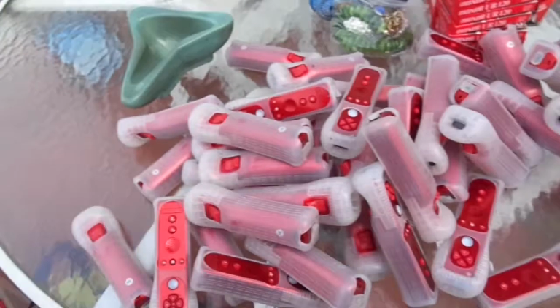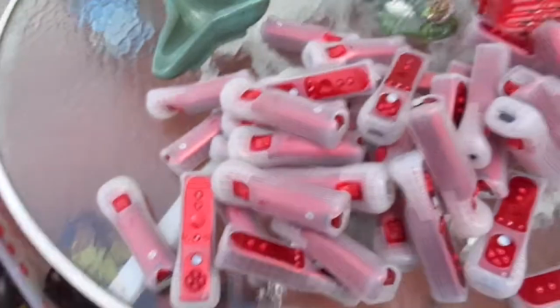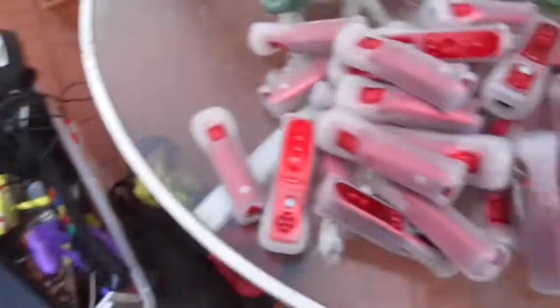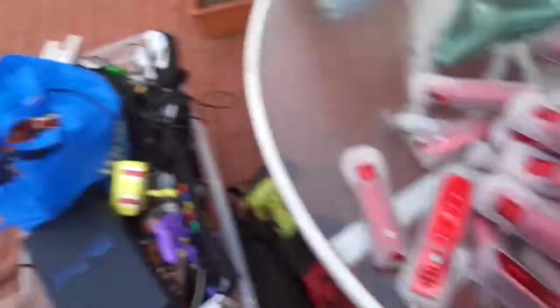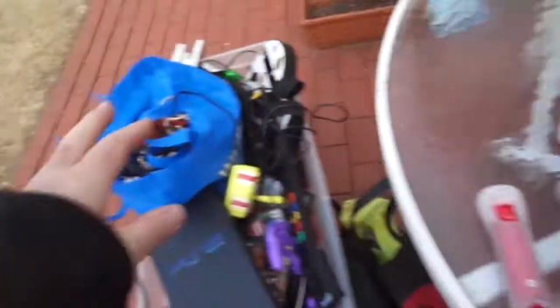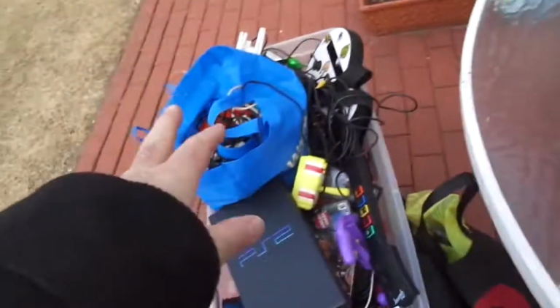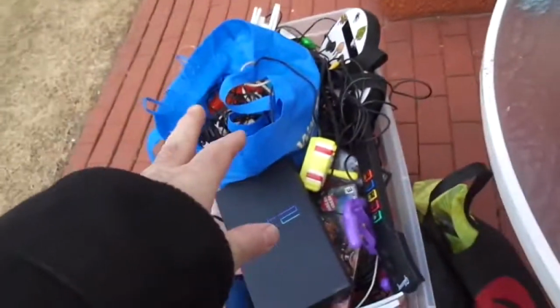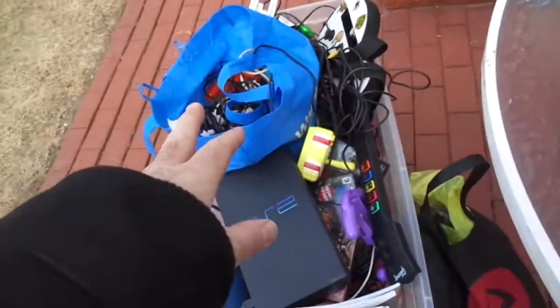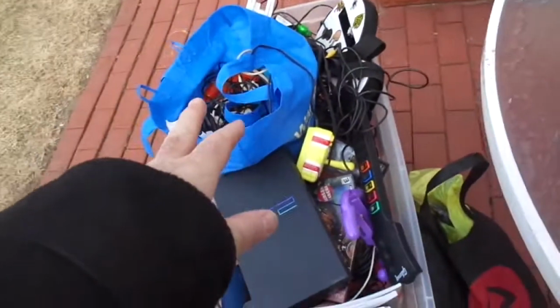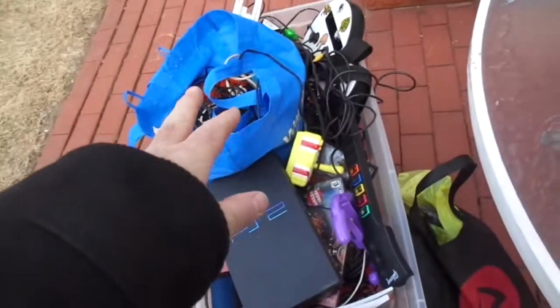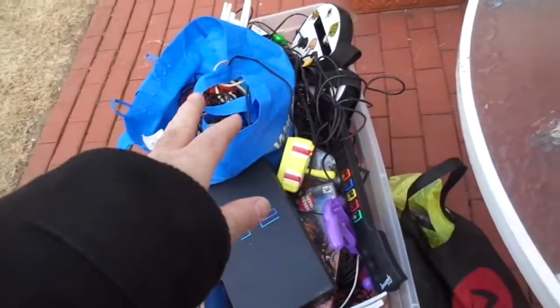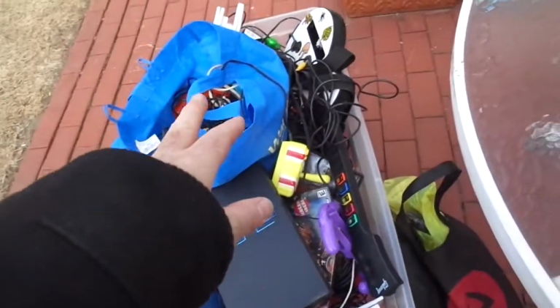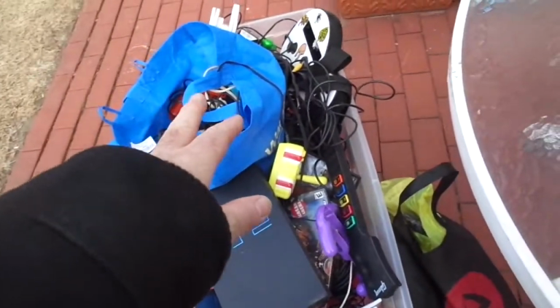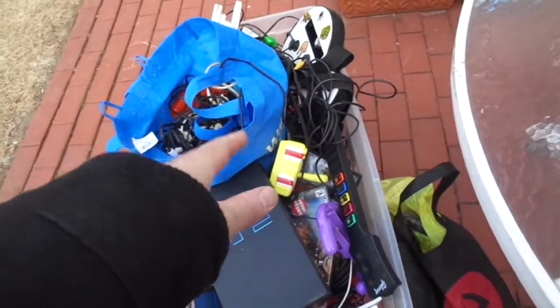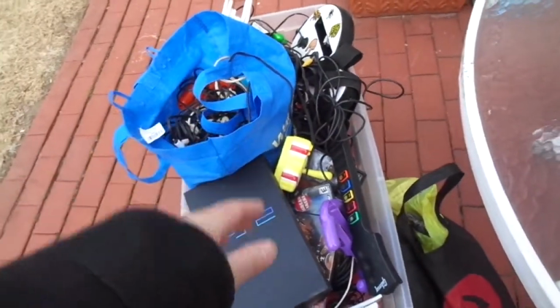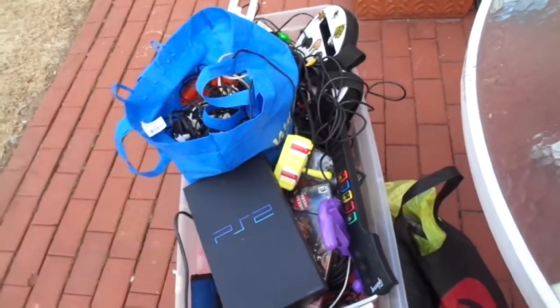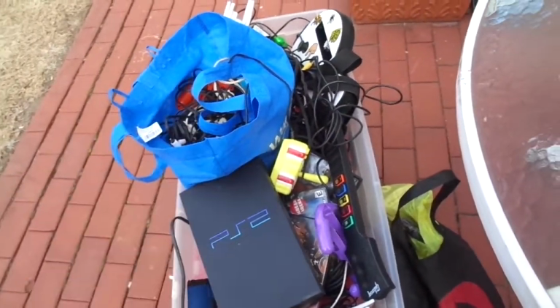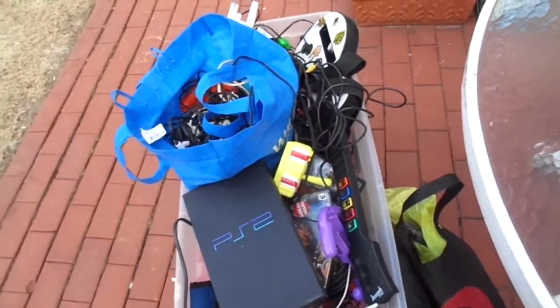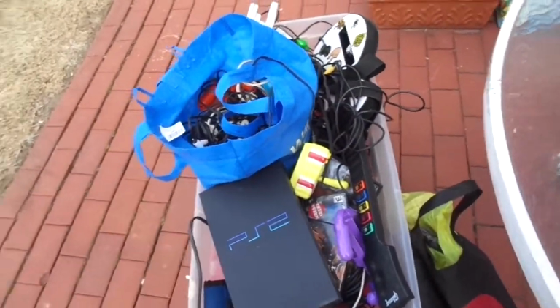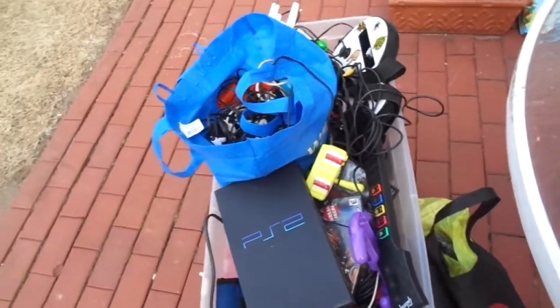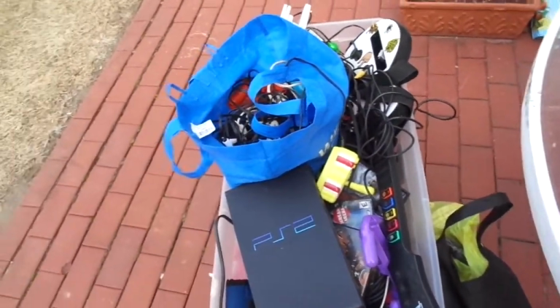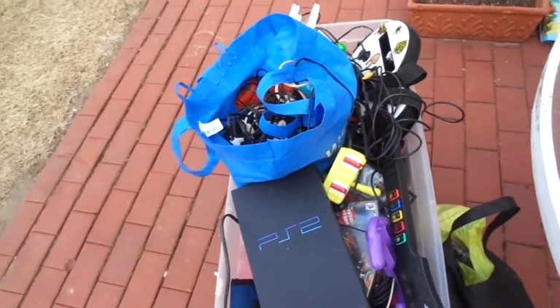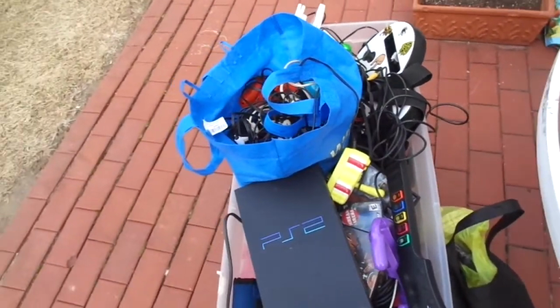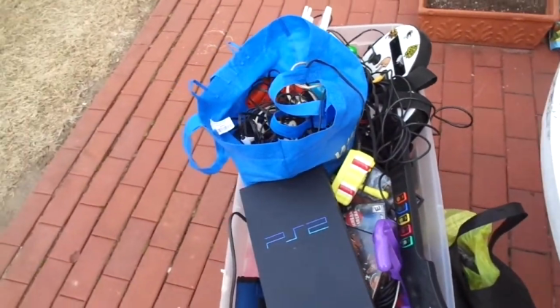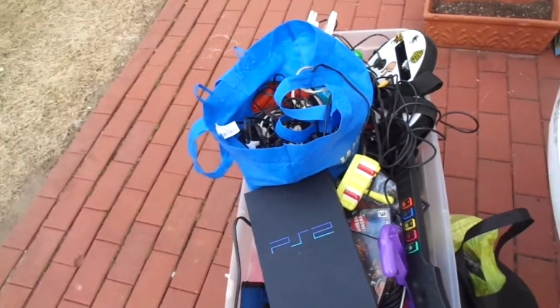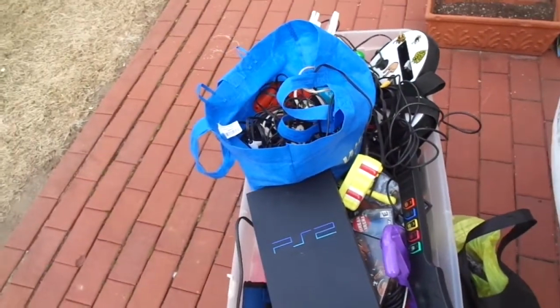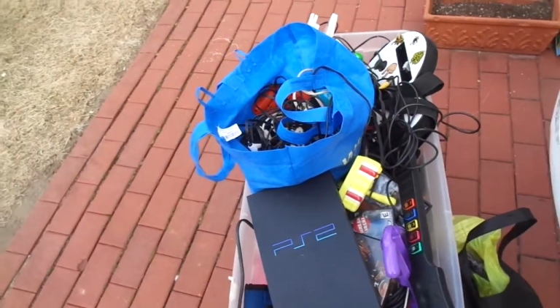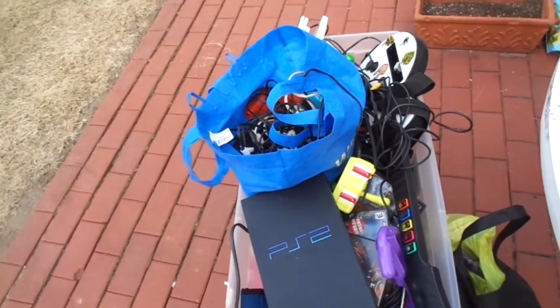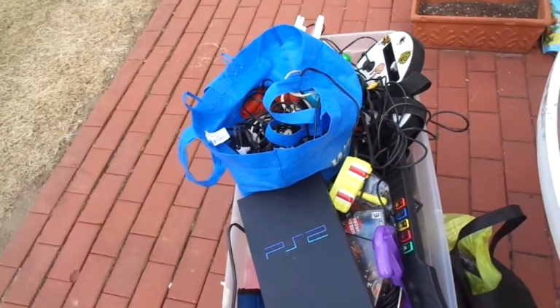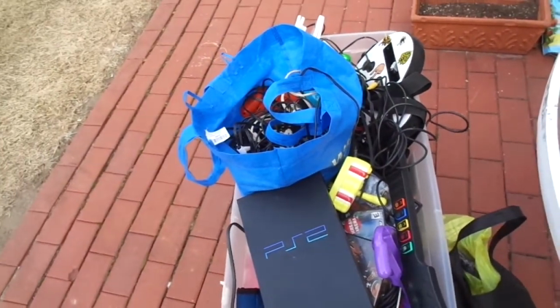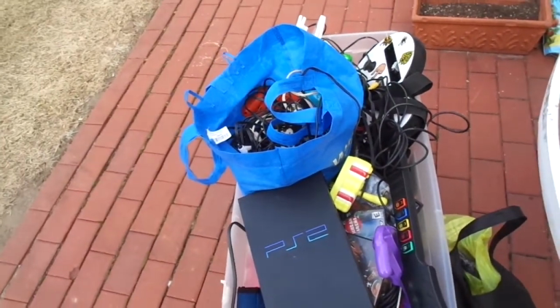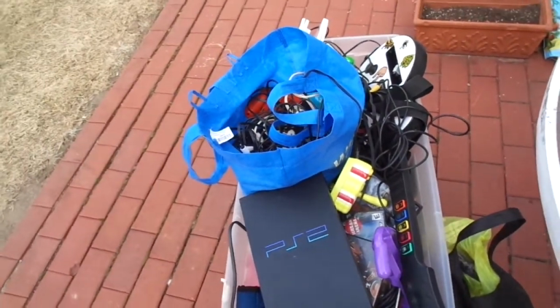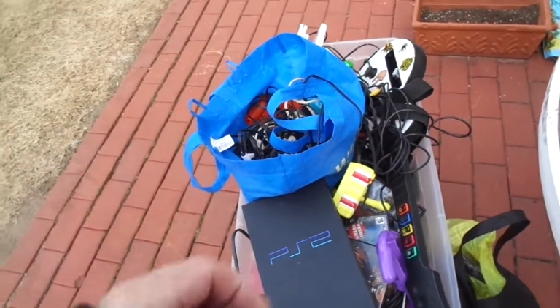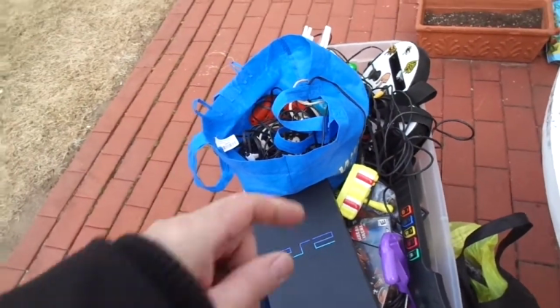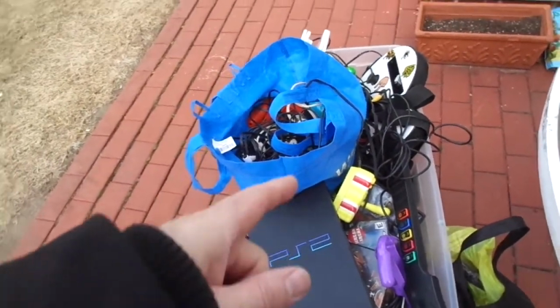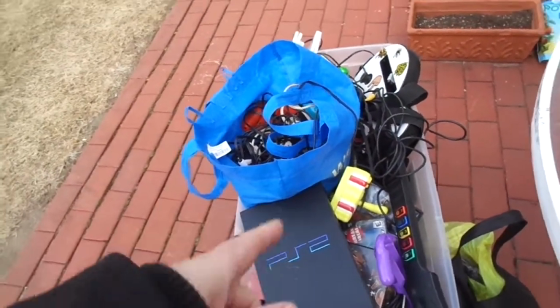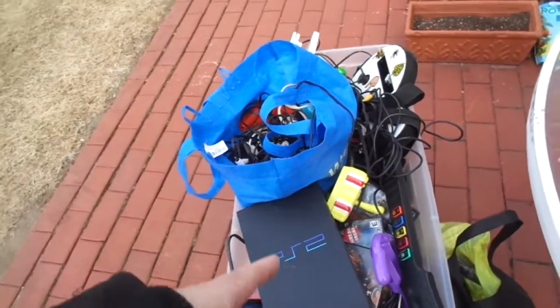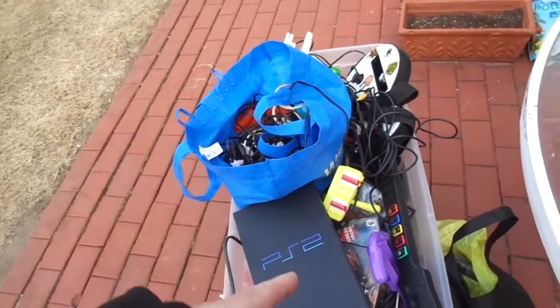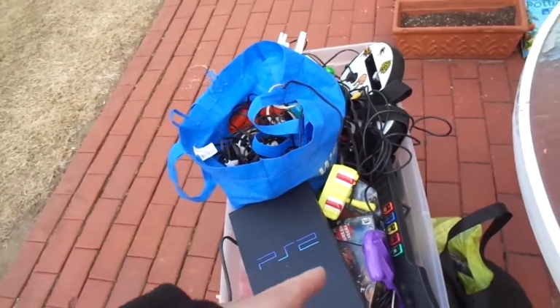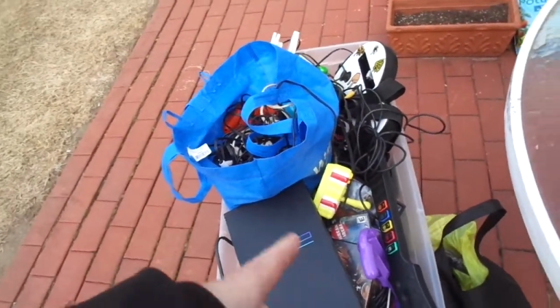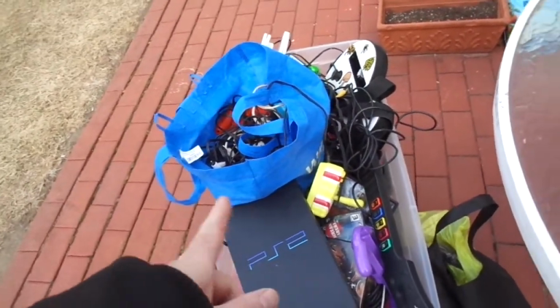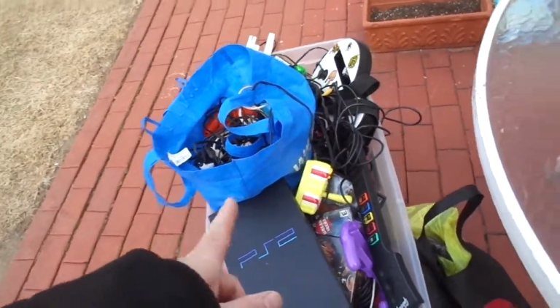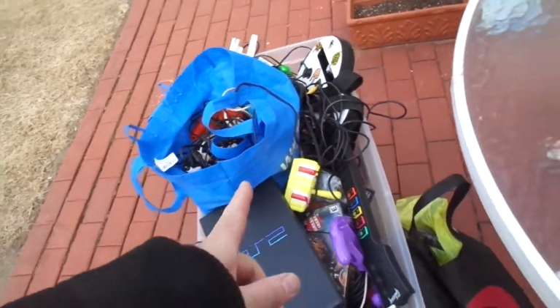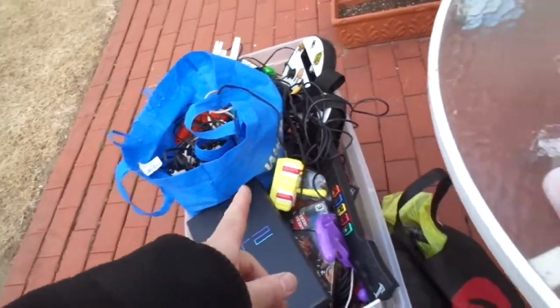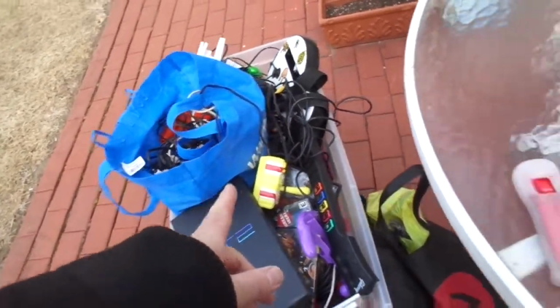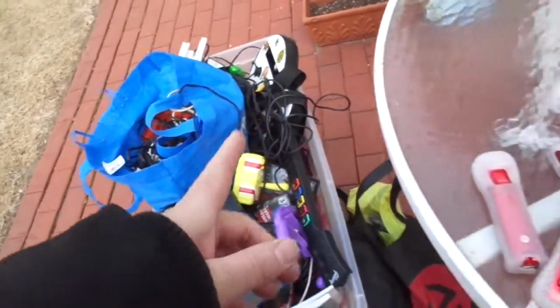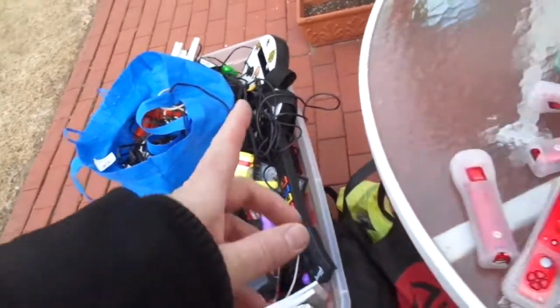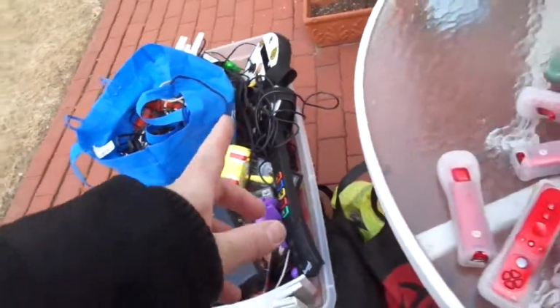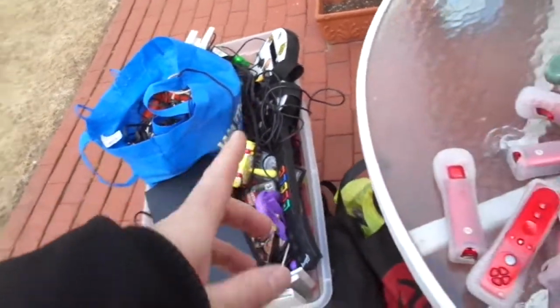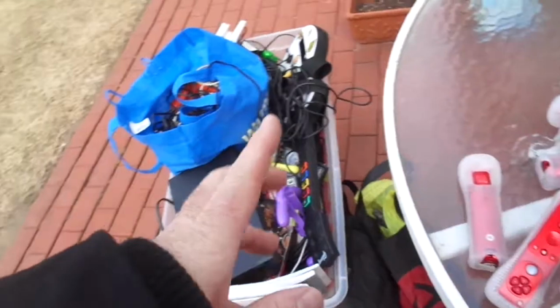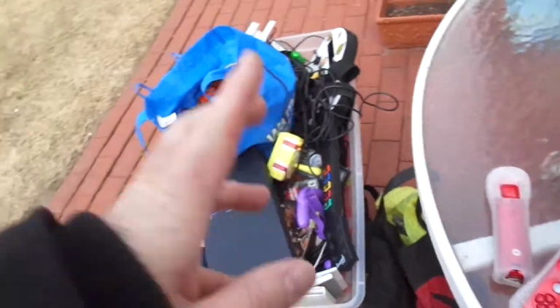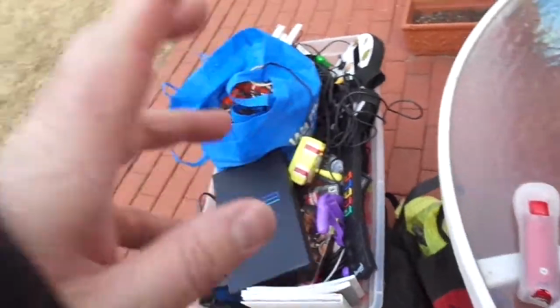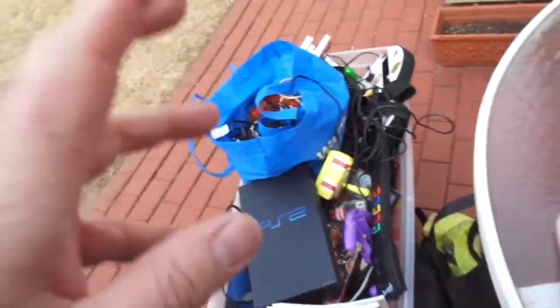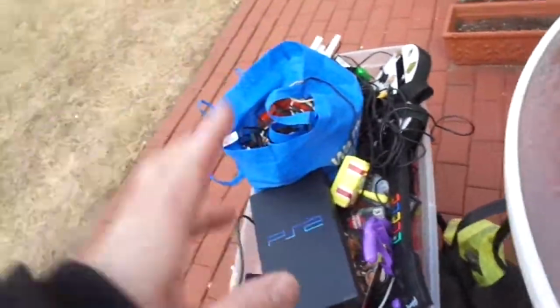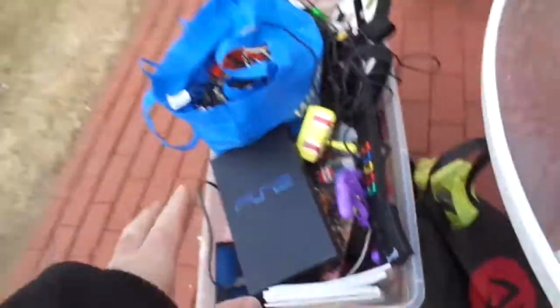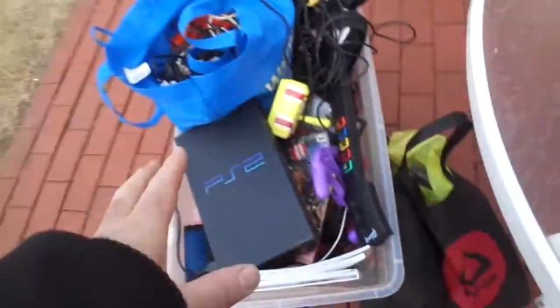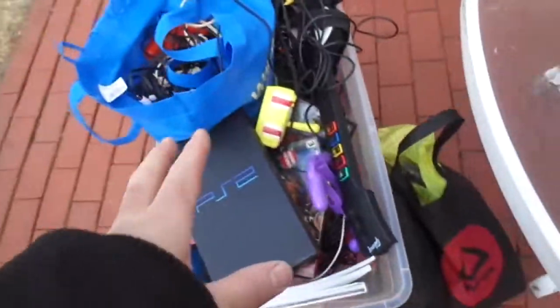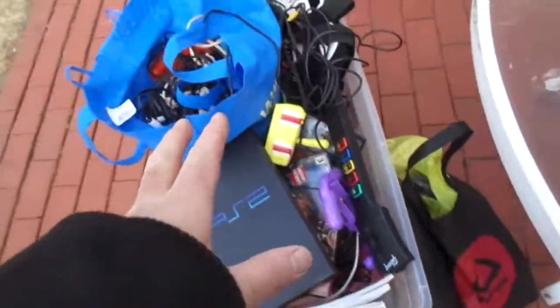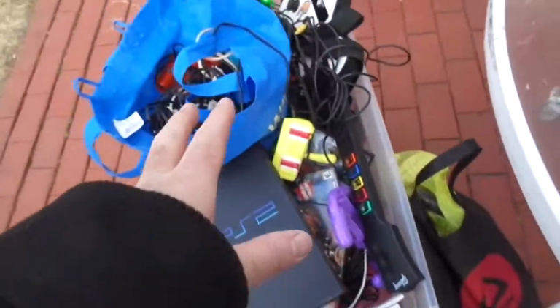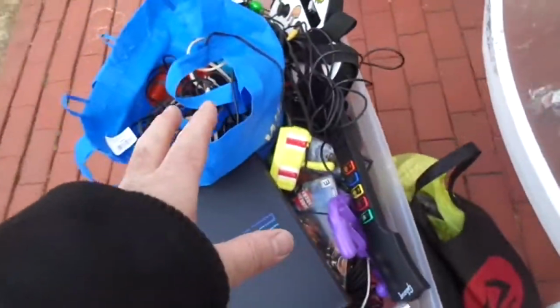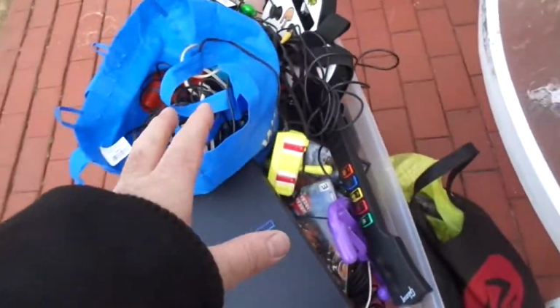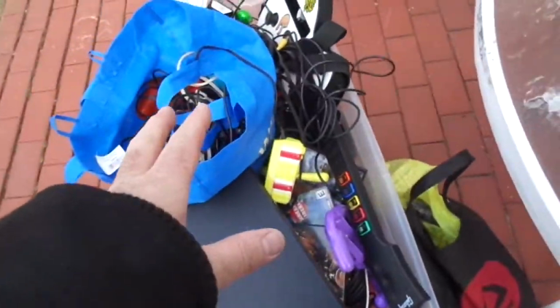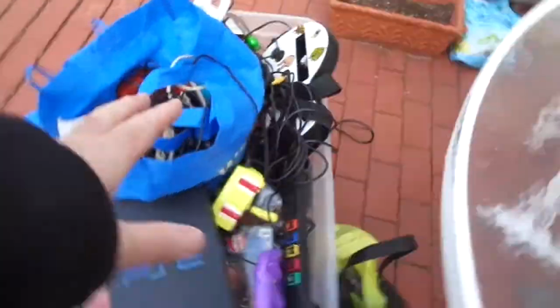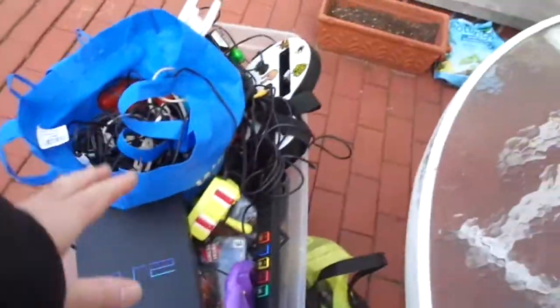I got this bucket. I didn't even go through it. I'm not even sure what's in here, but Darrell, I'm going to give a bunch of it to you. $30, that whole bucket.